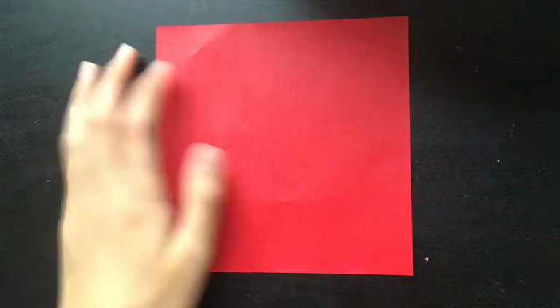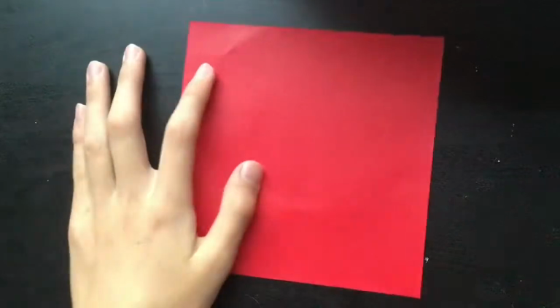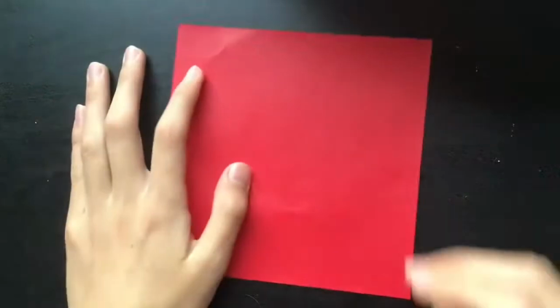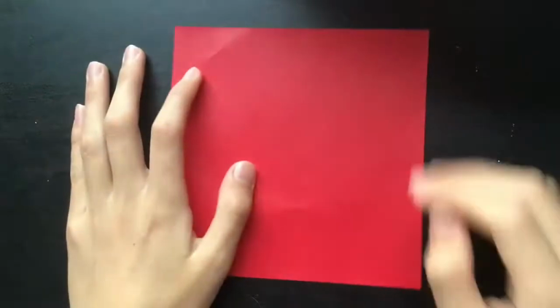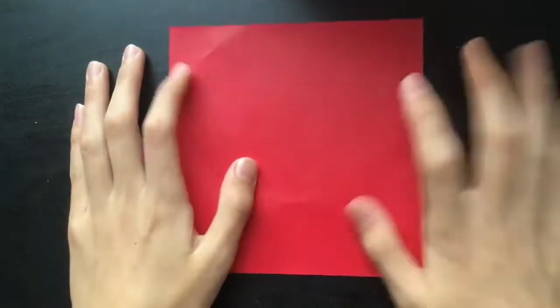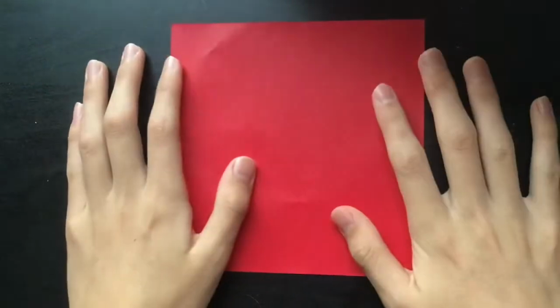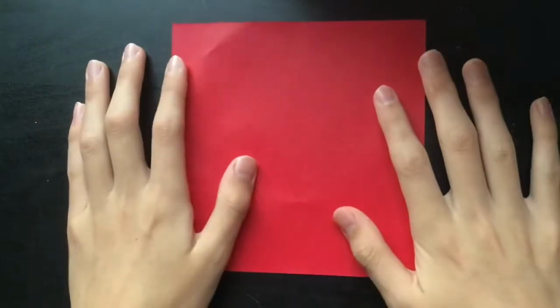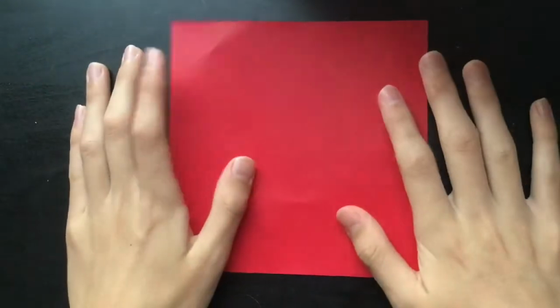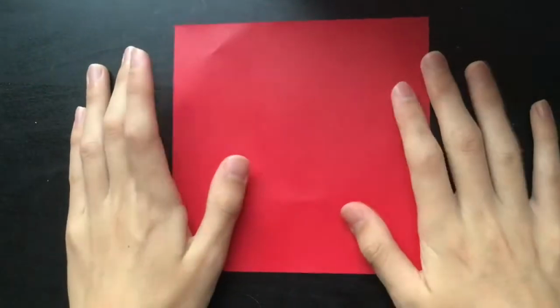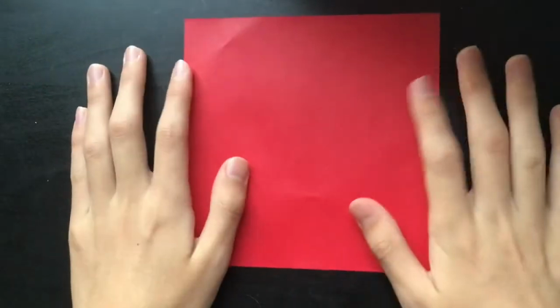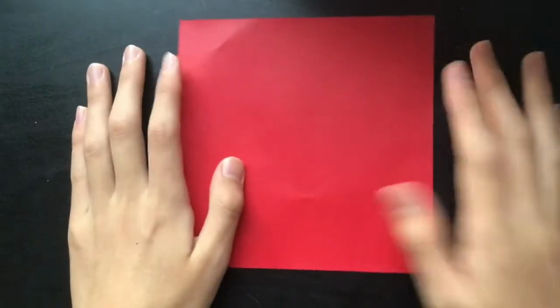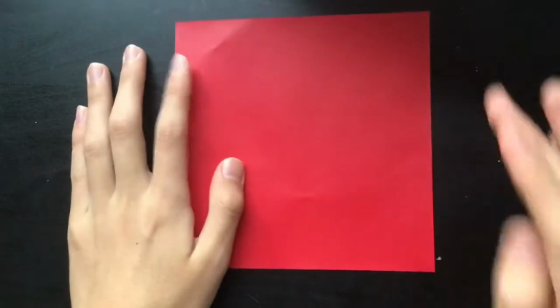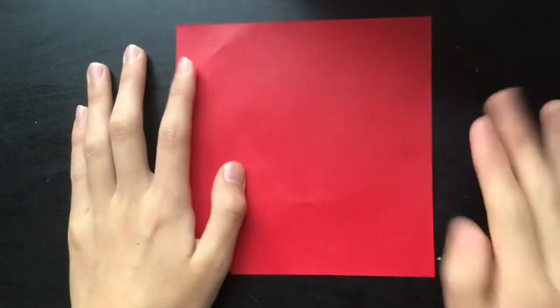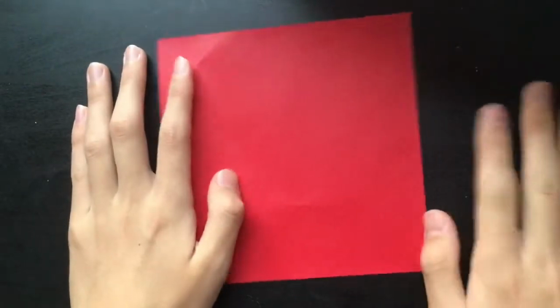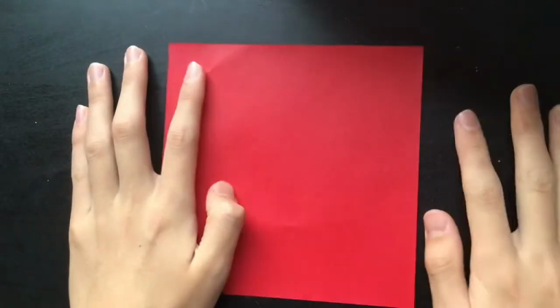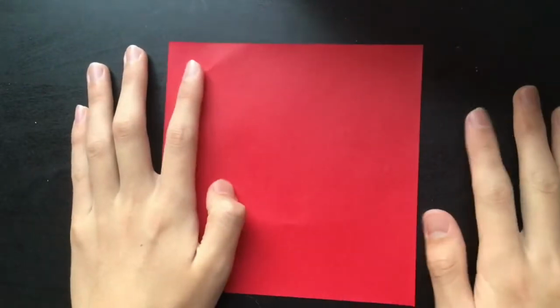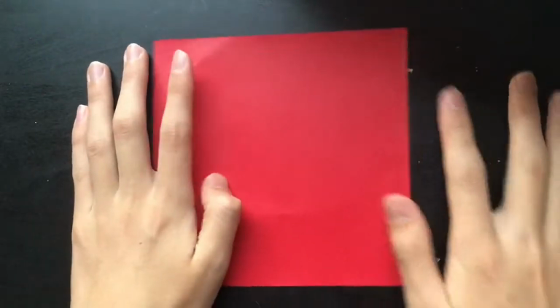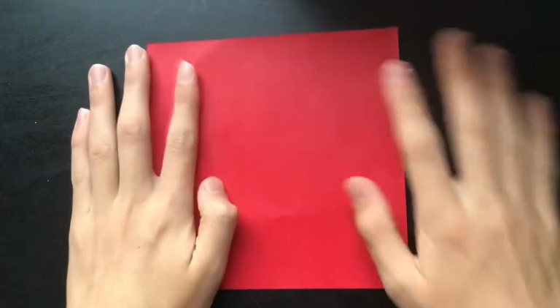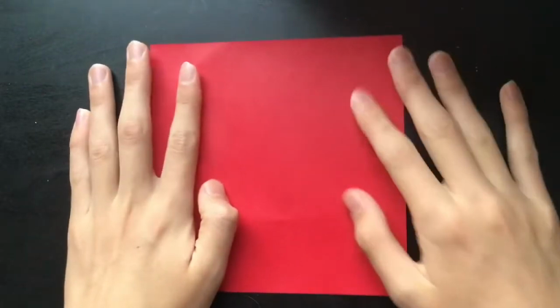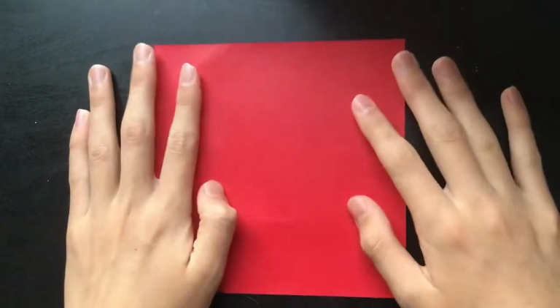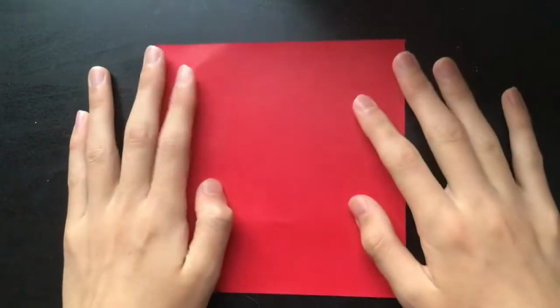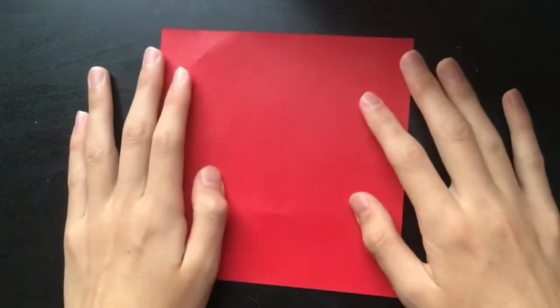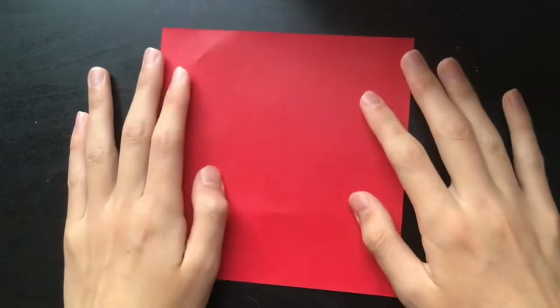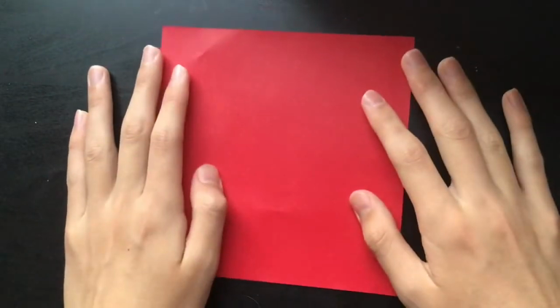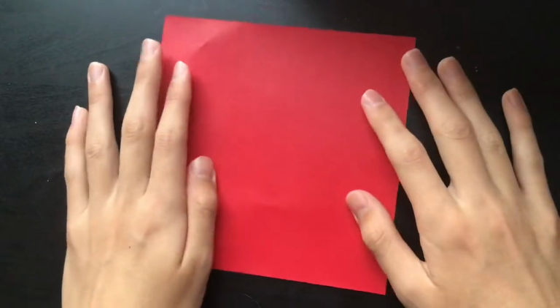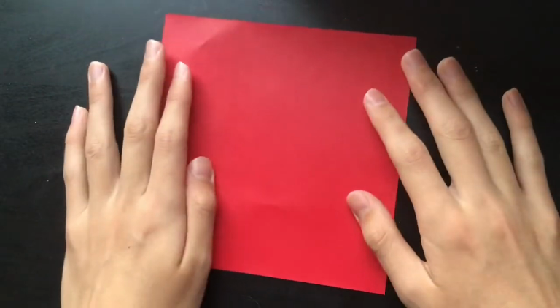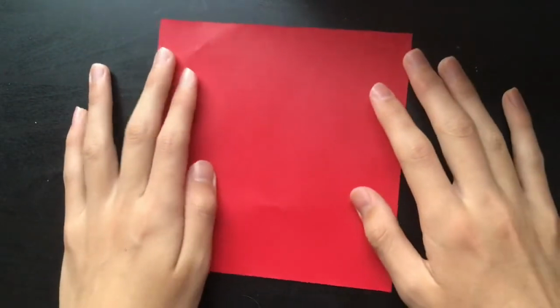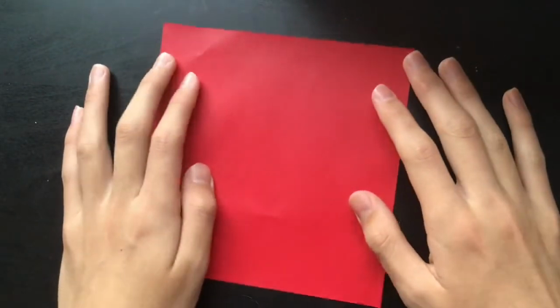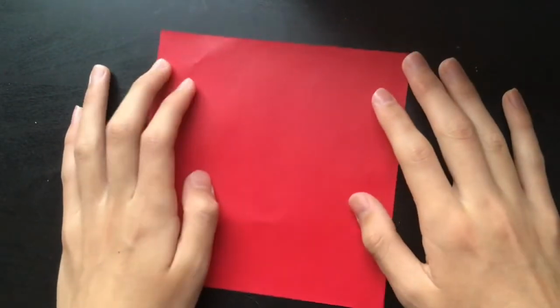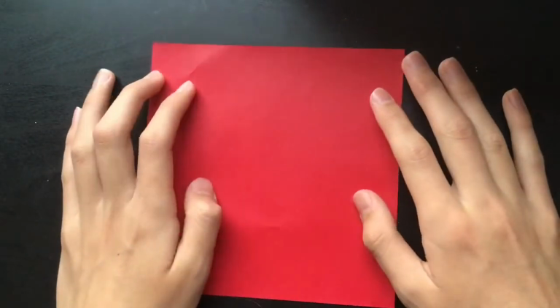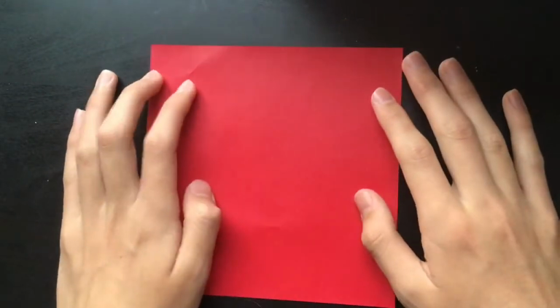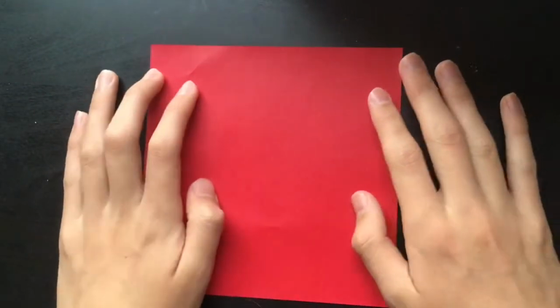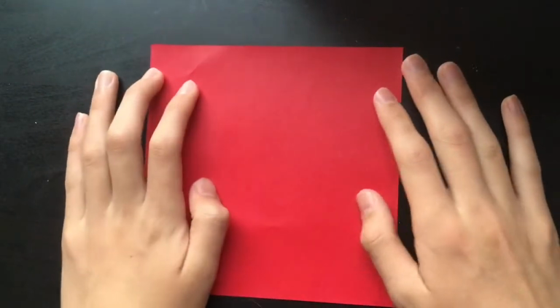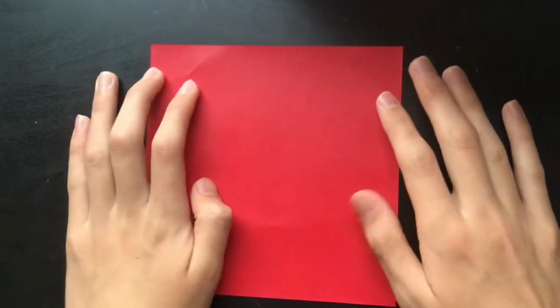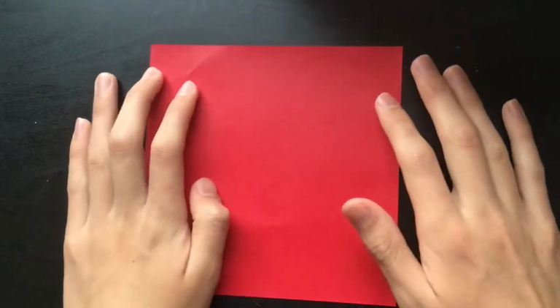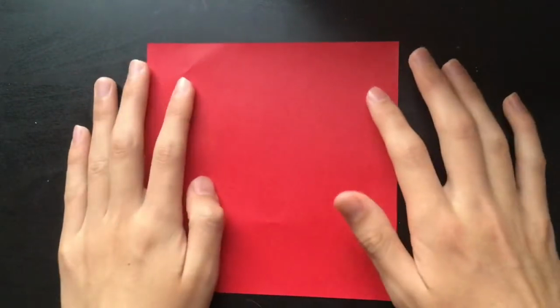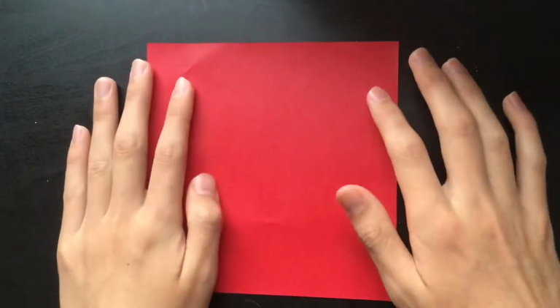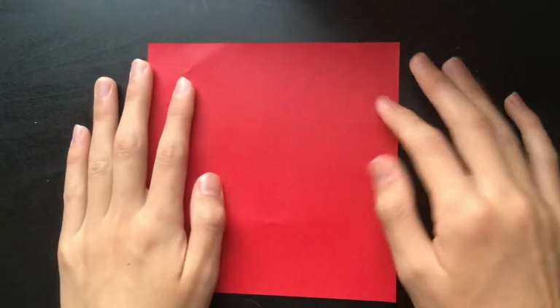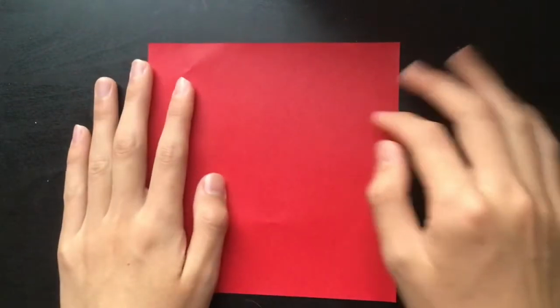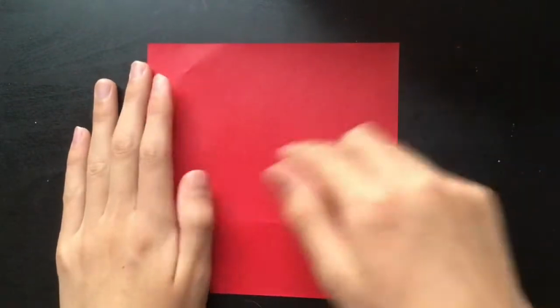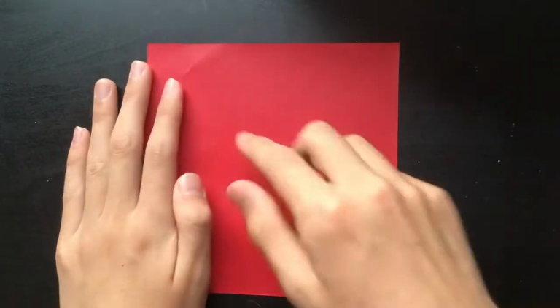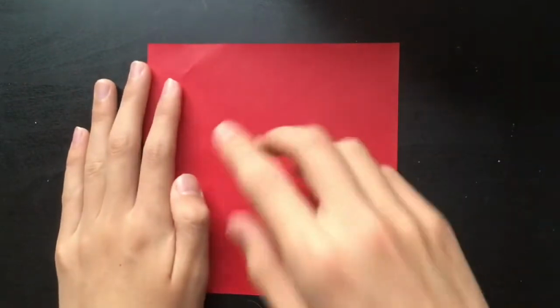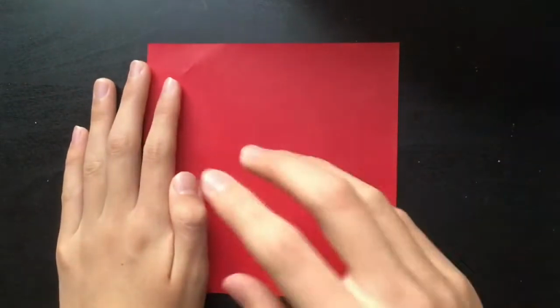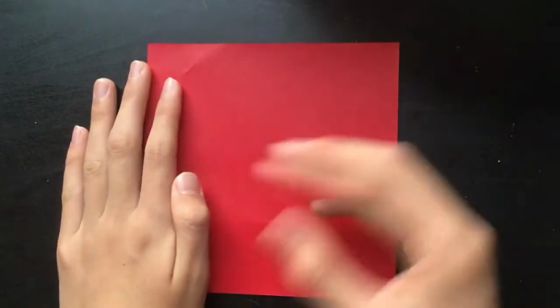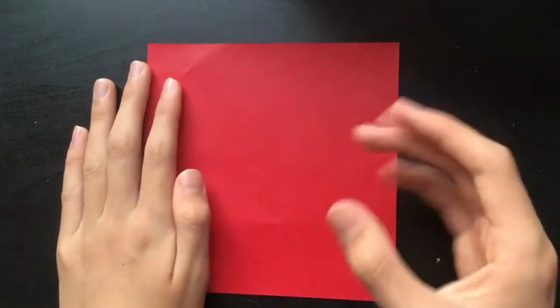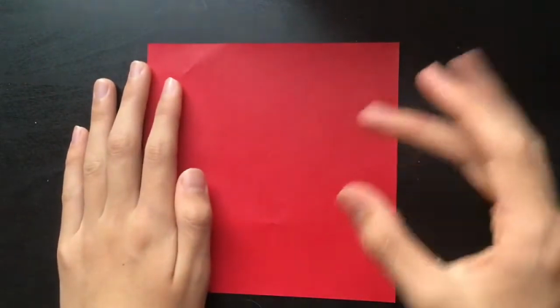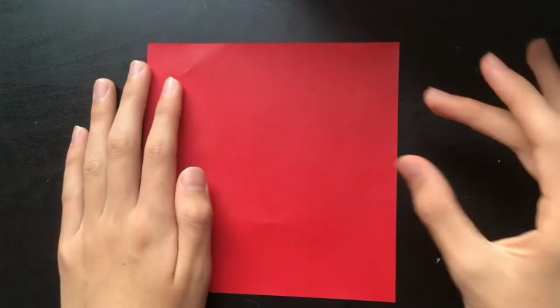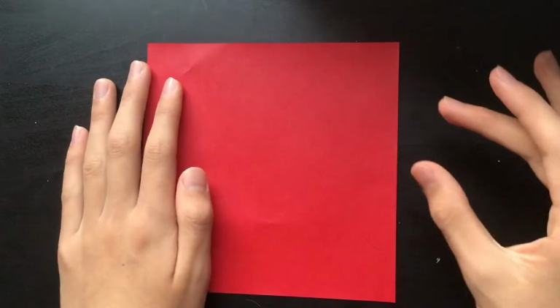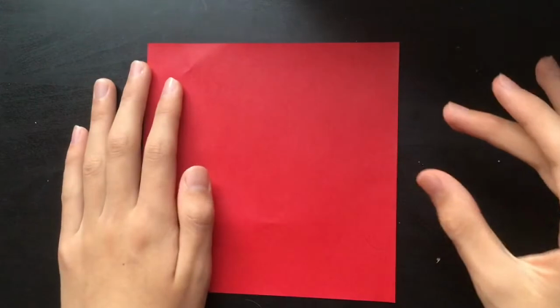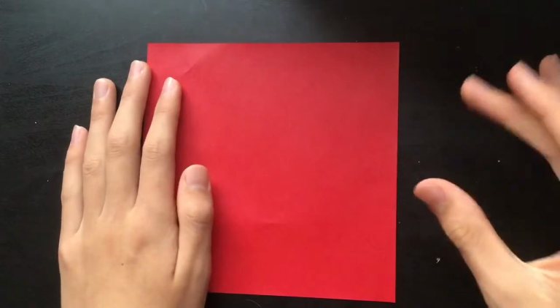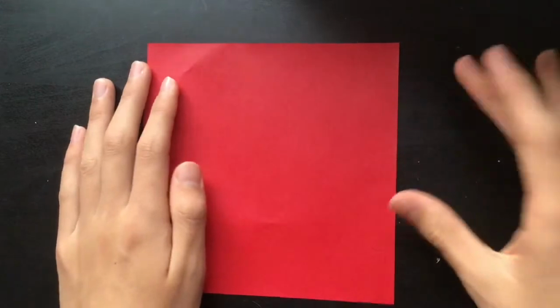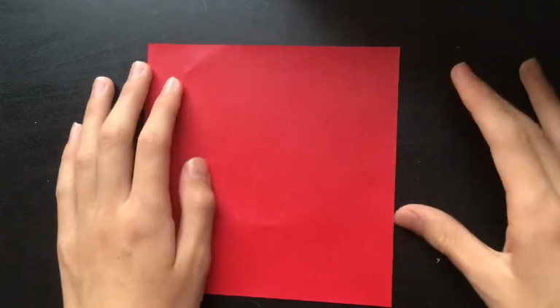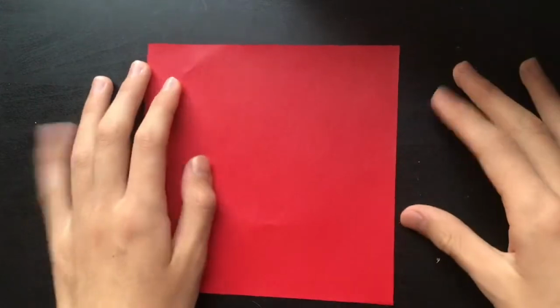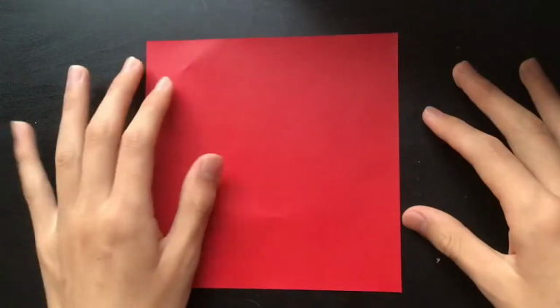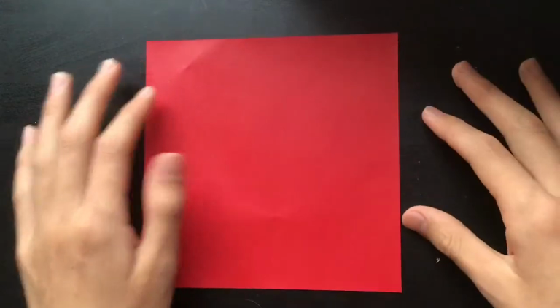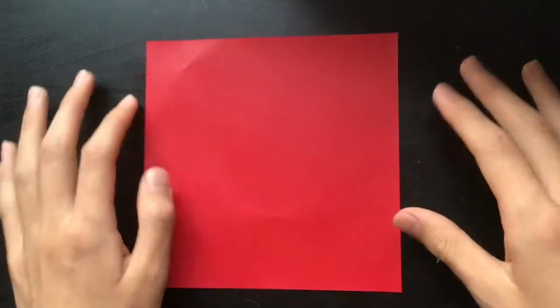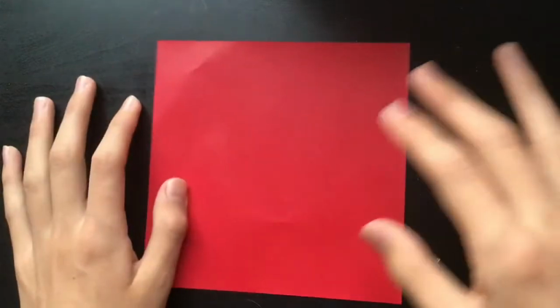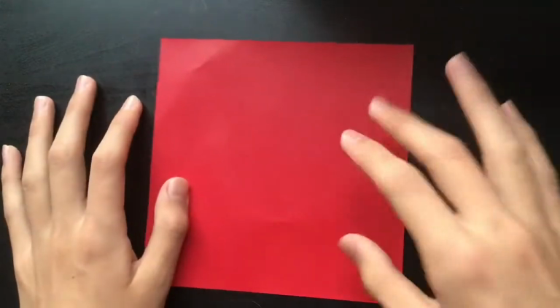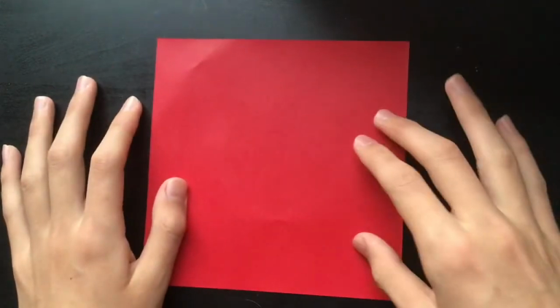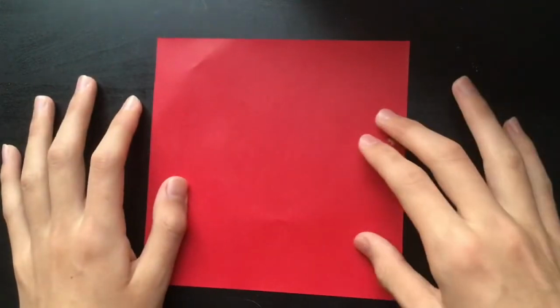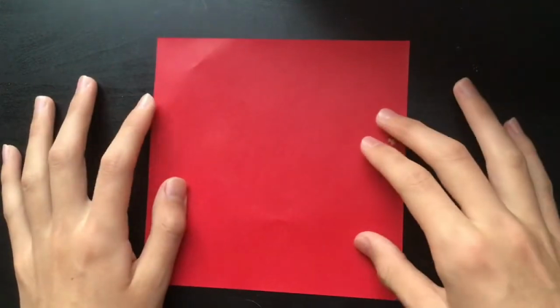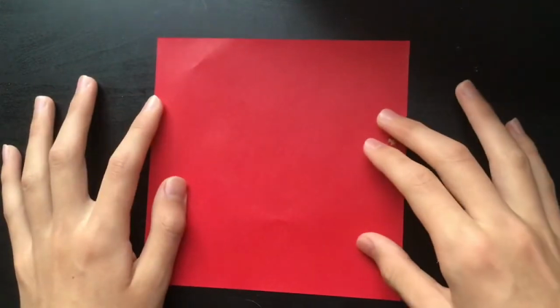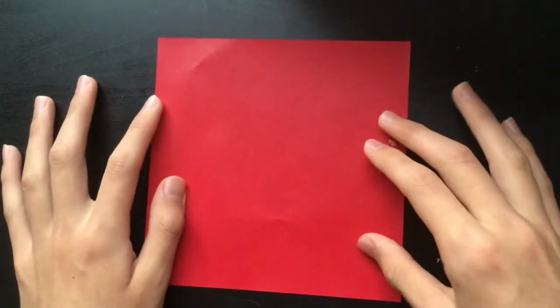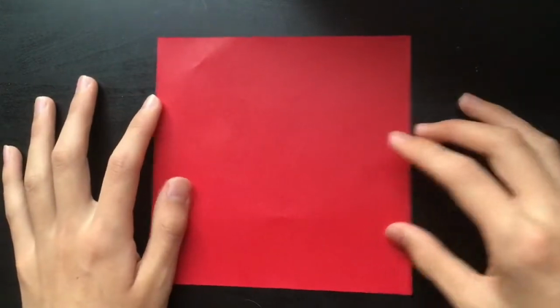Welcome everybody, and welcome back to another video. Today we're going to be doing a little experiment — we're going to be seeing how circular I can get this square piece of paper.